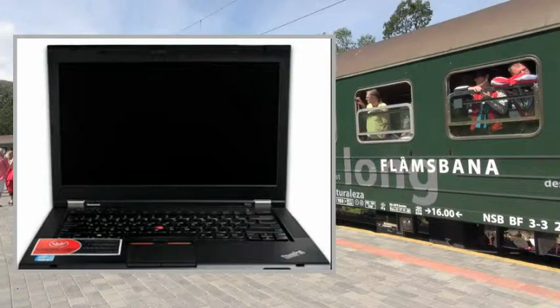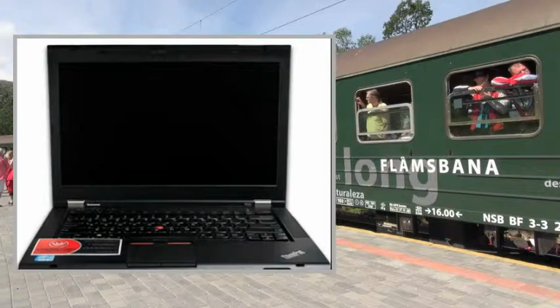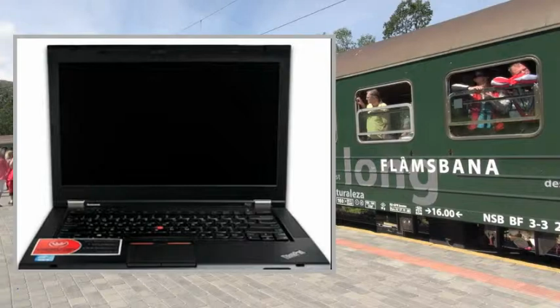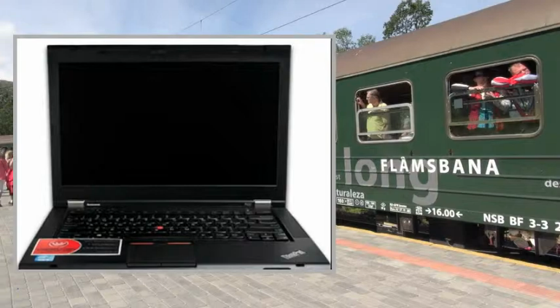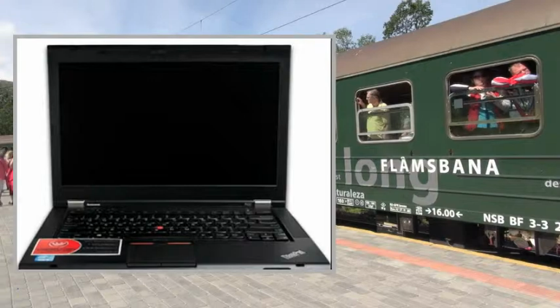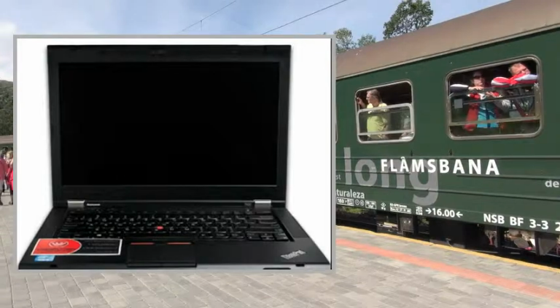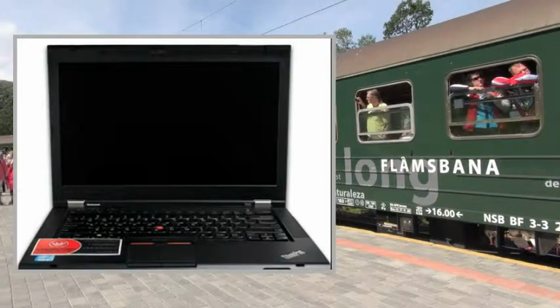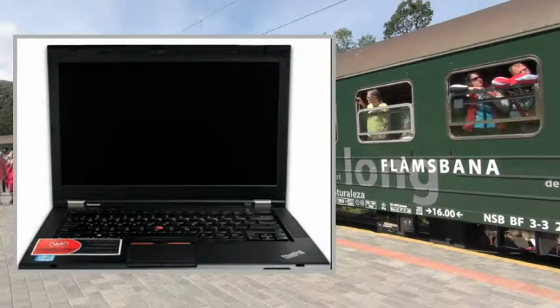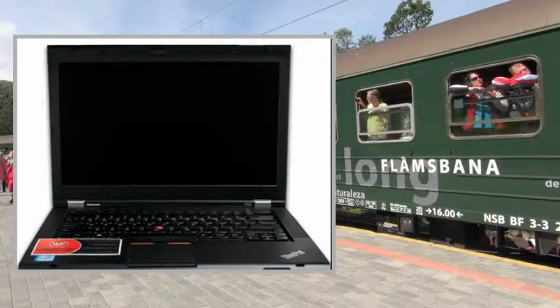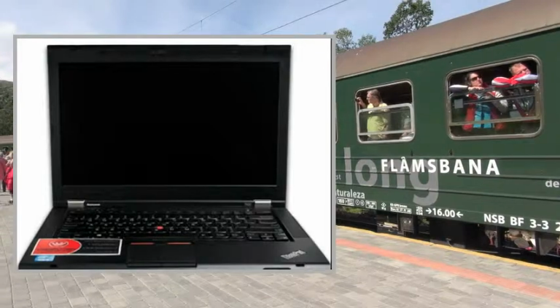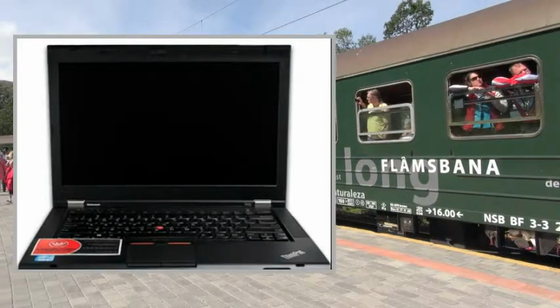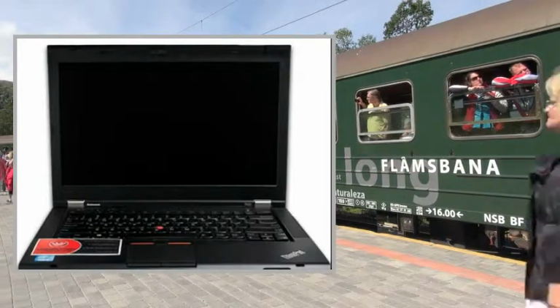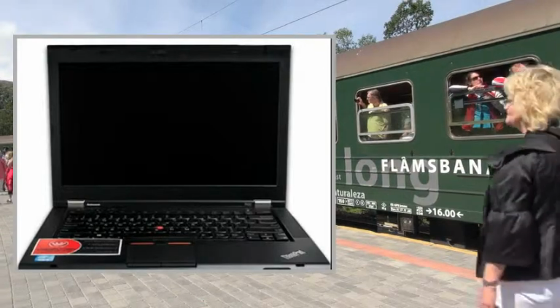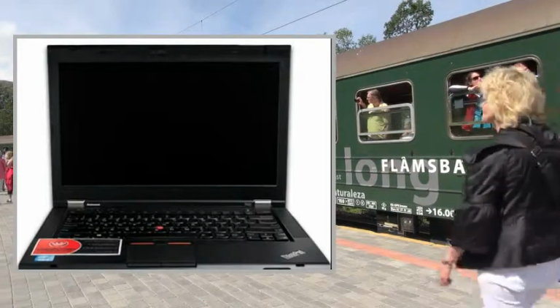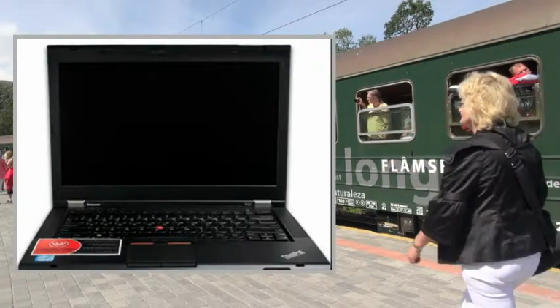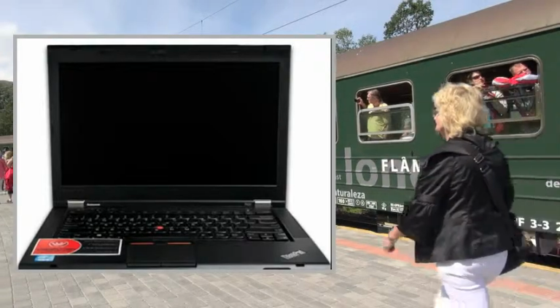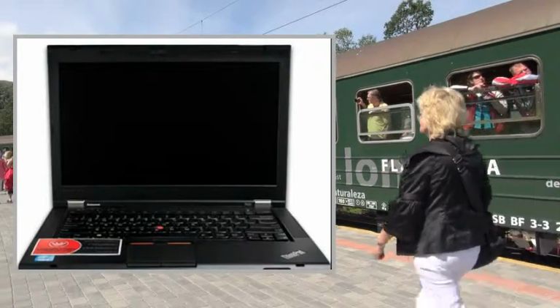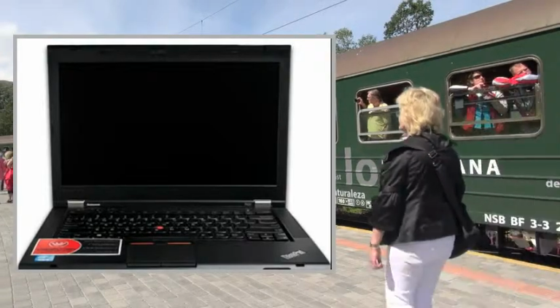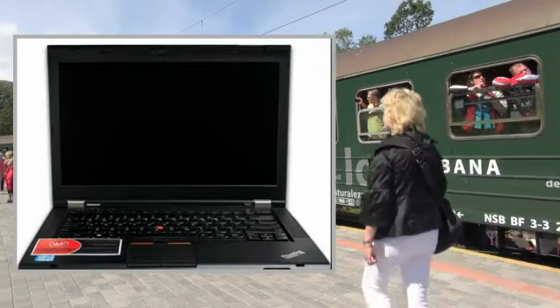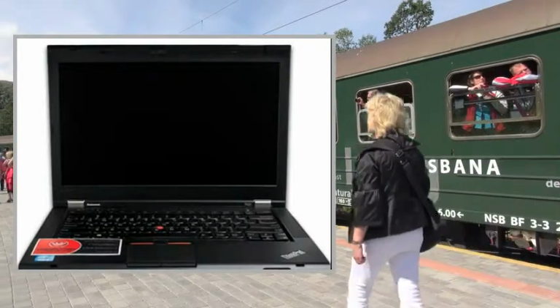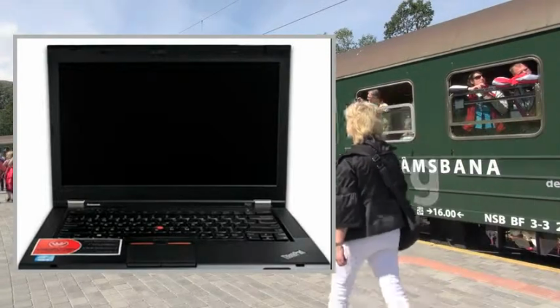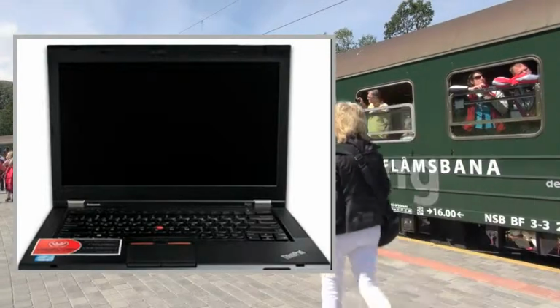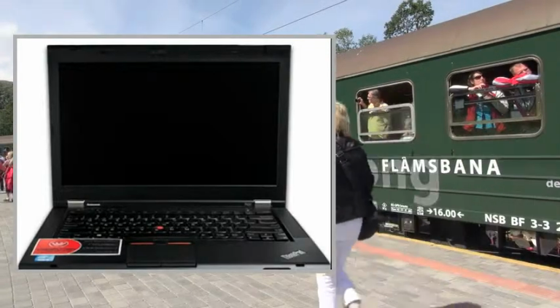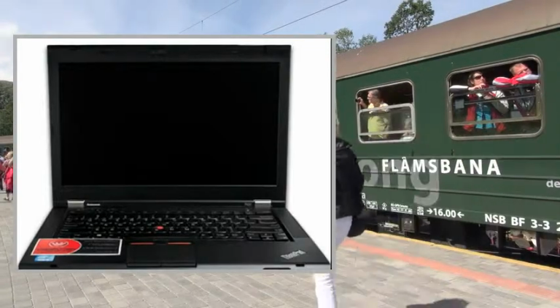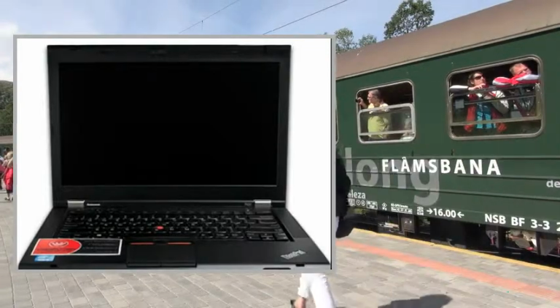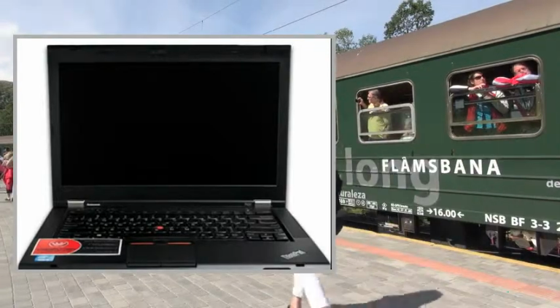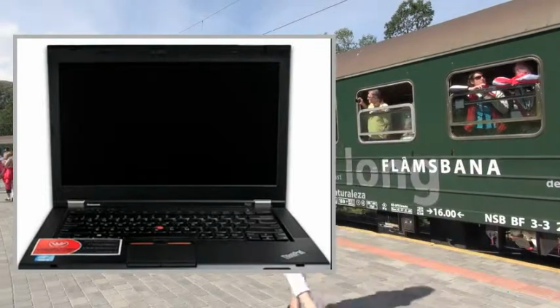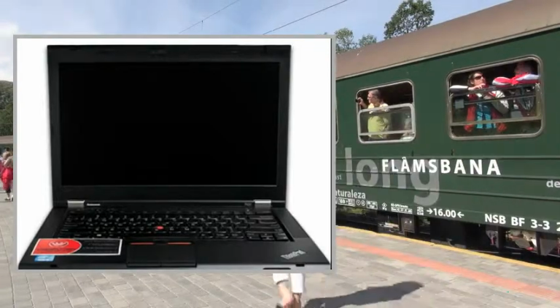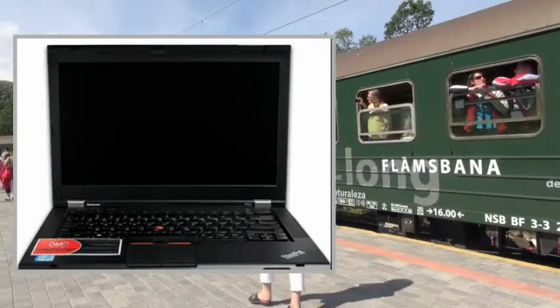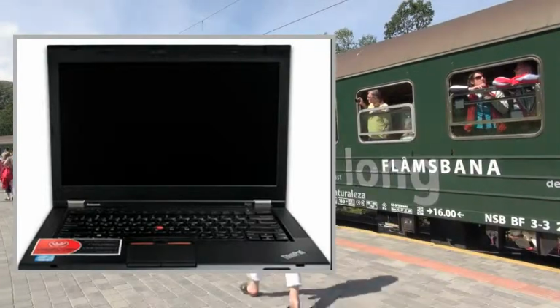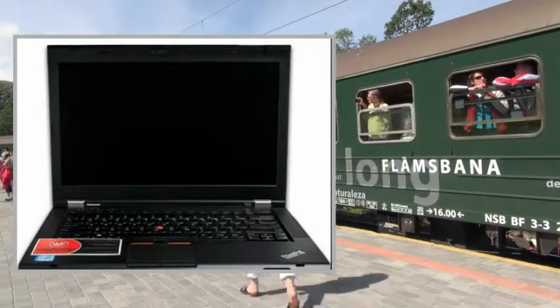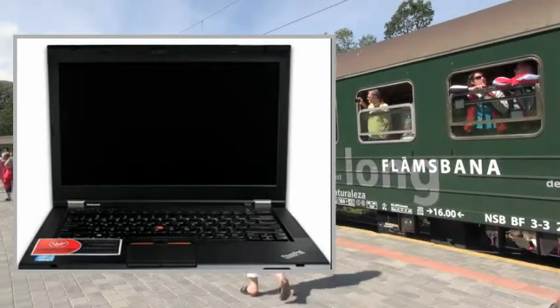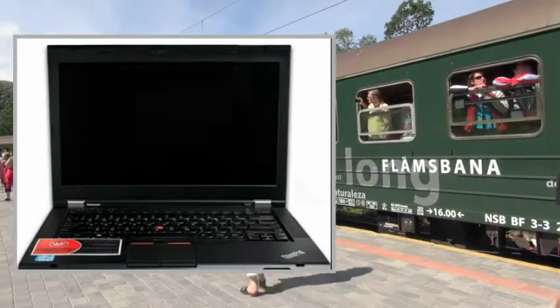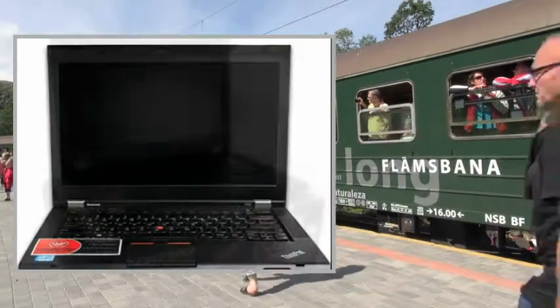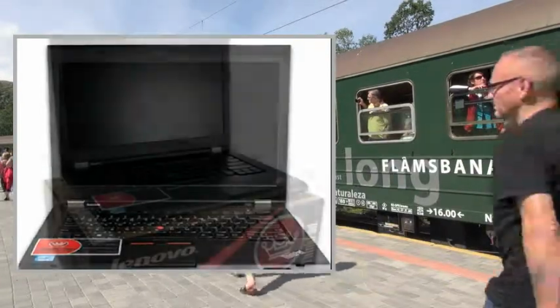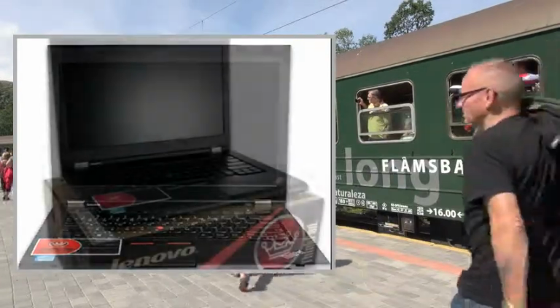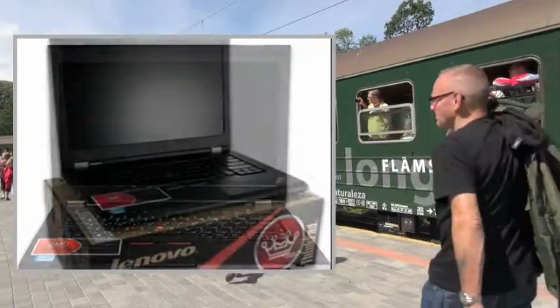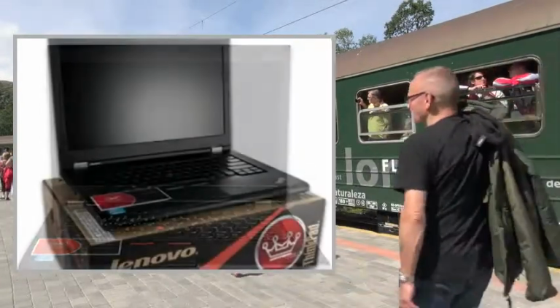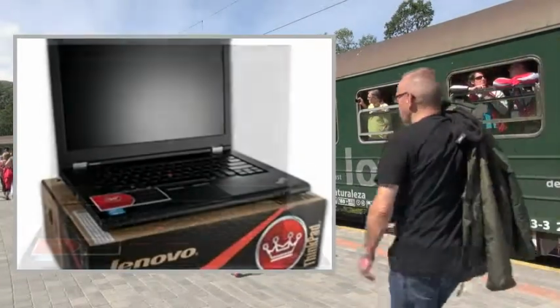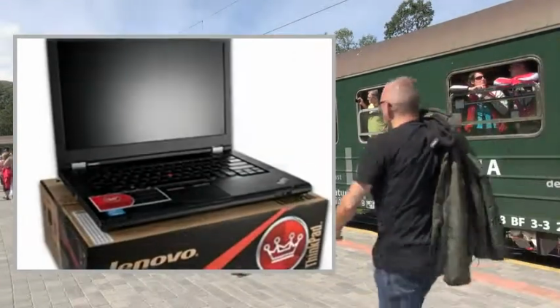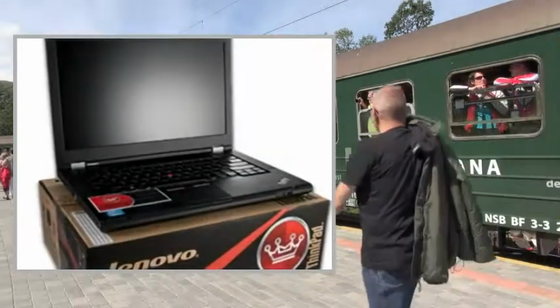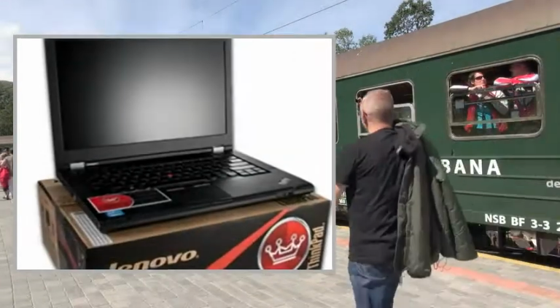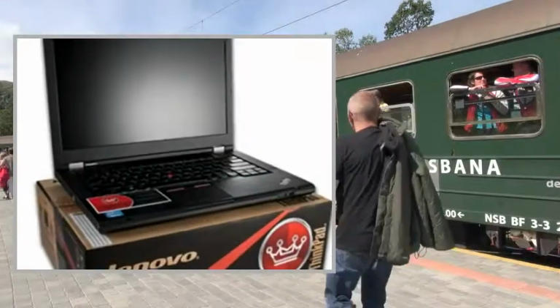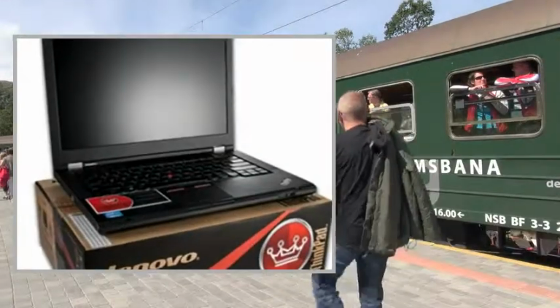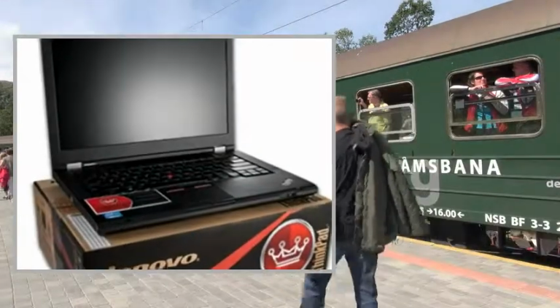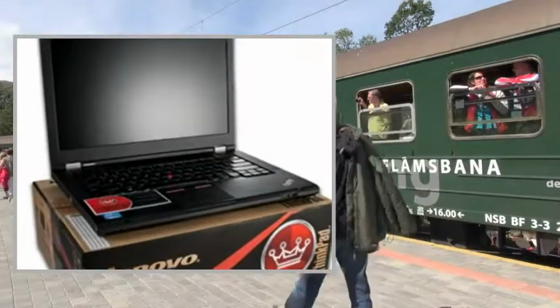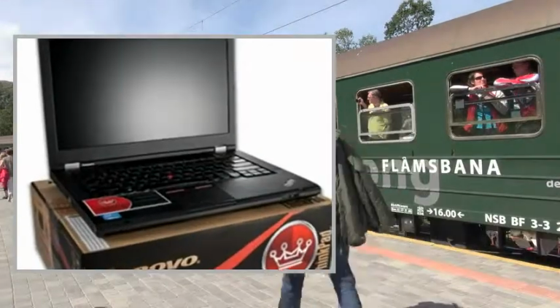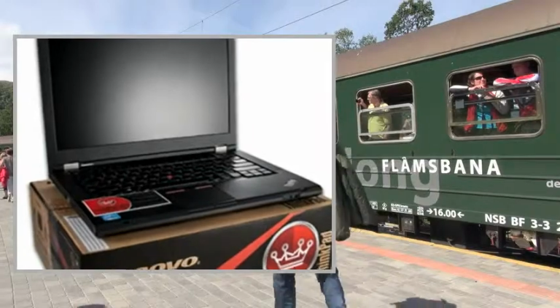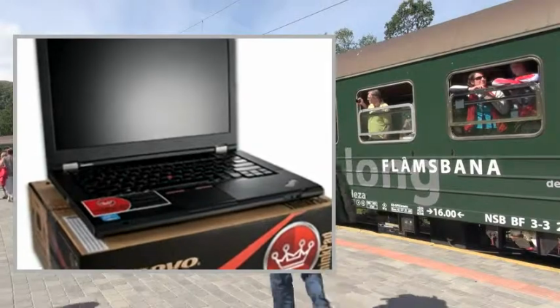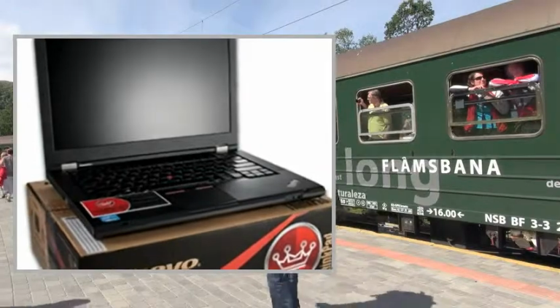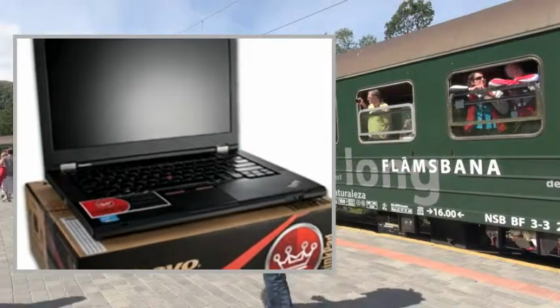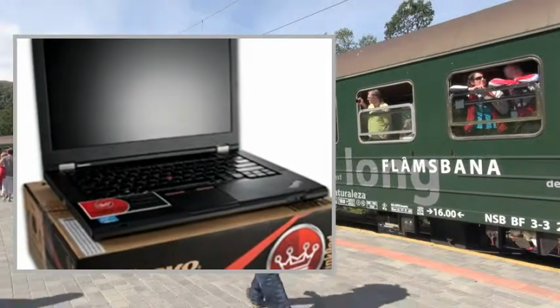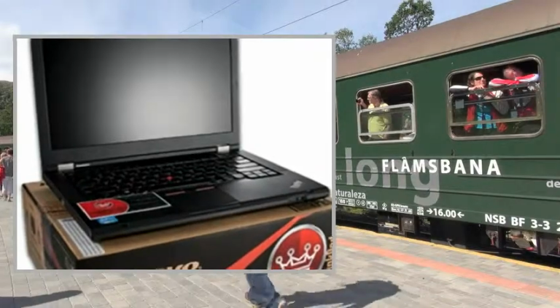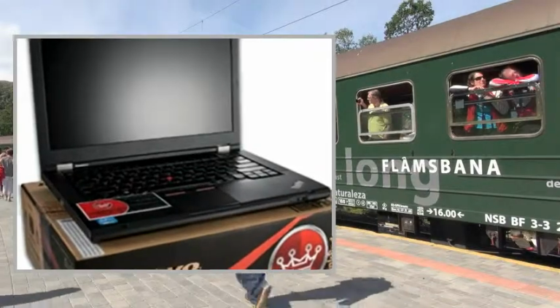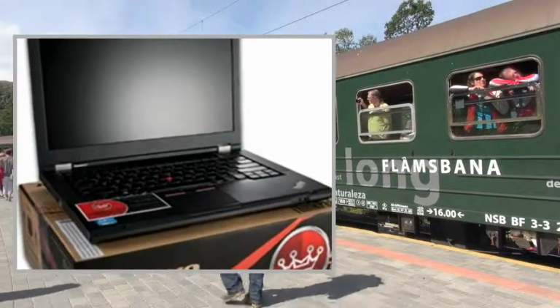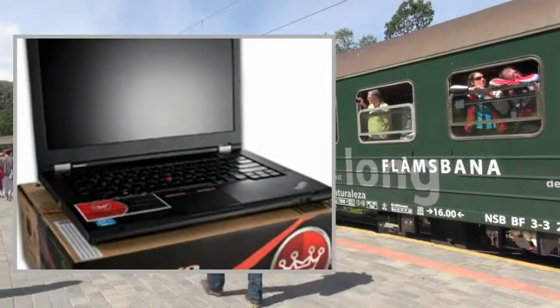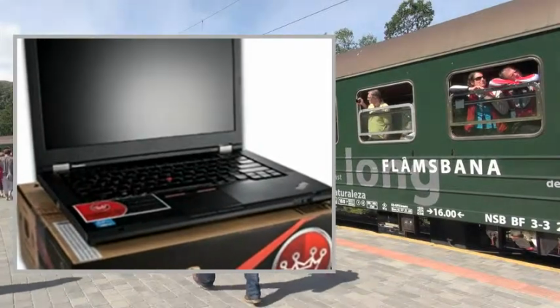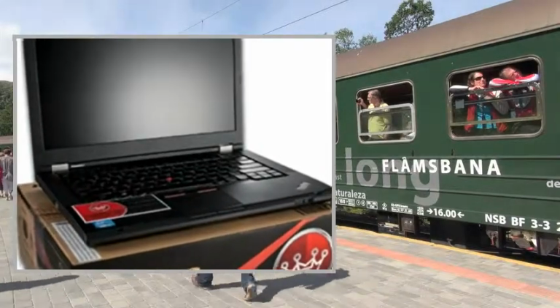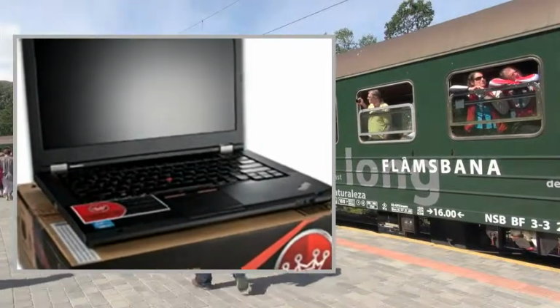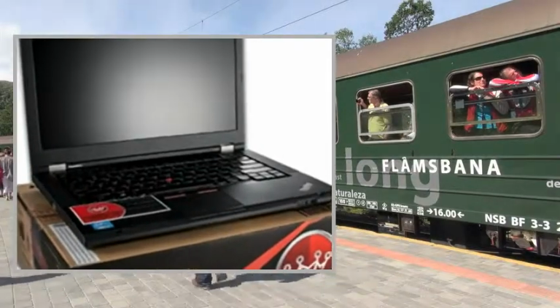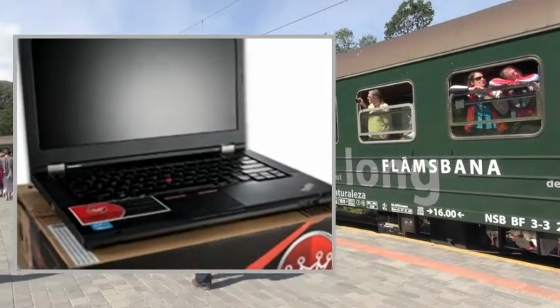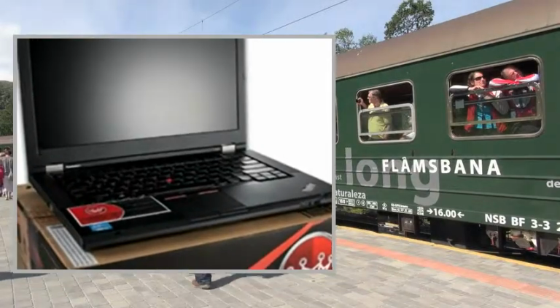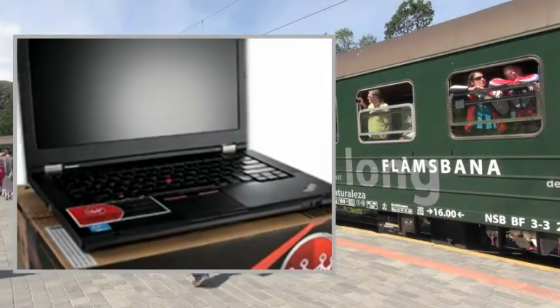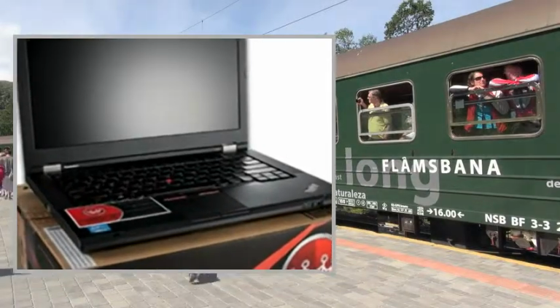Welcome to the video. This is a presentation of the product: the HP ZBook 15 laptop.